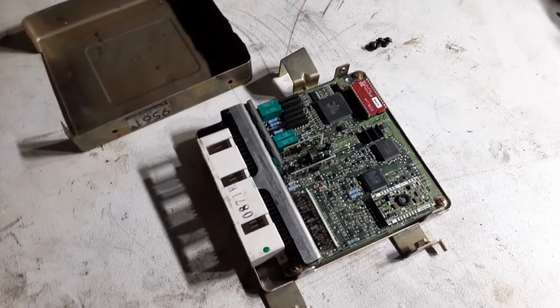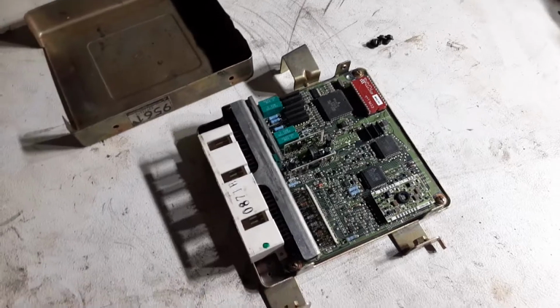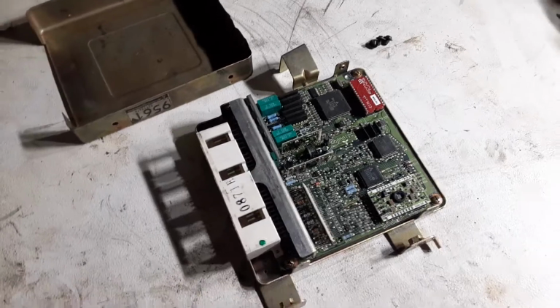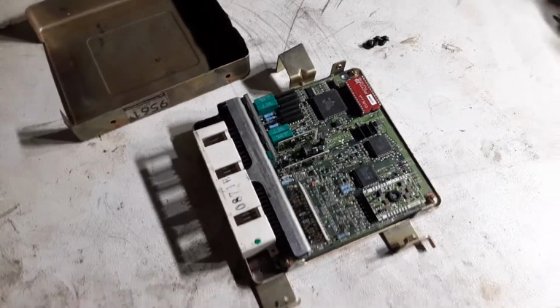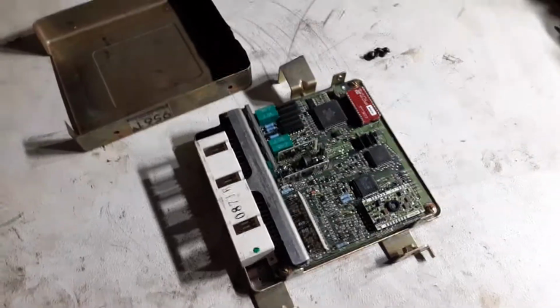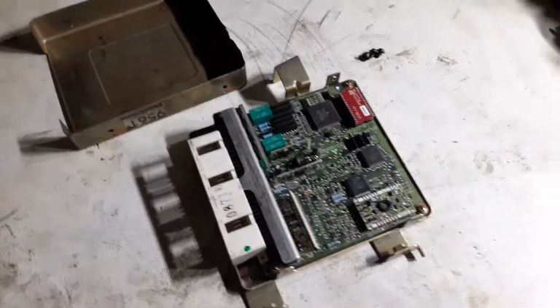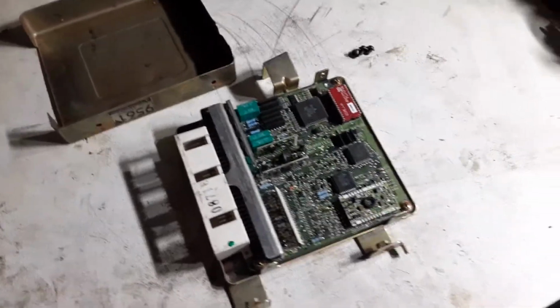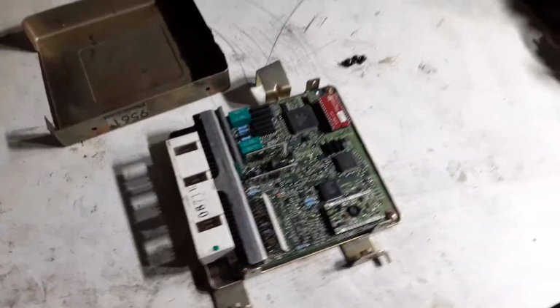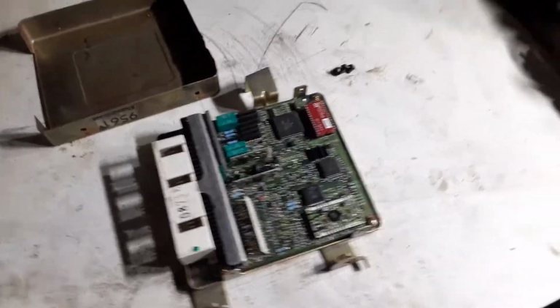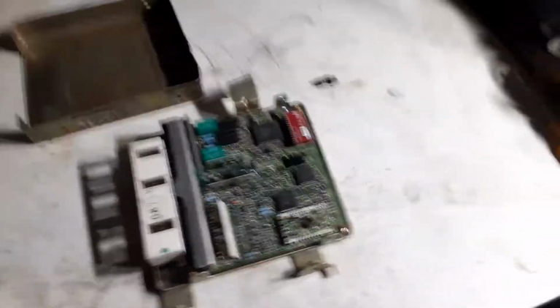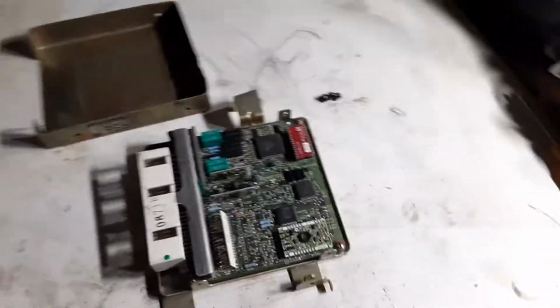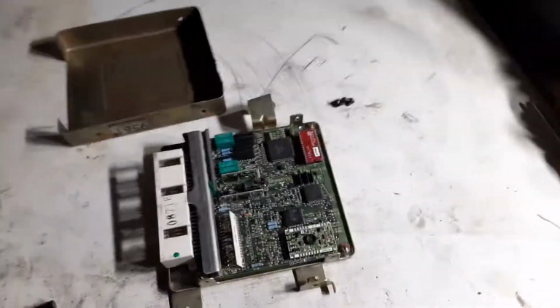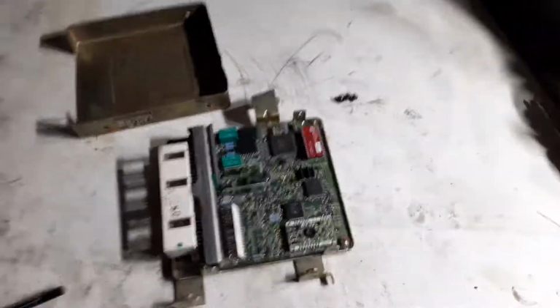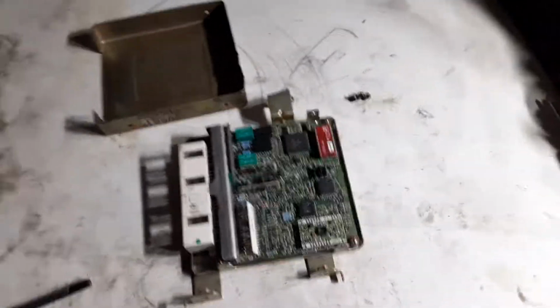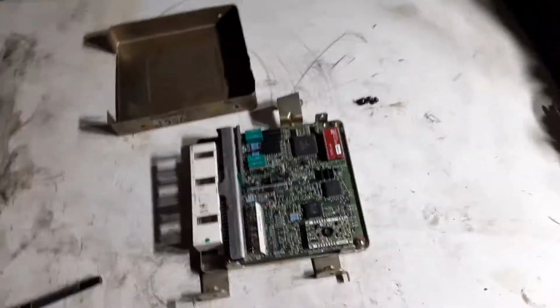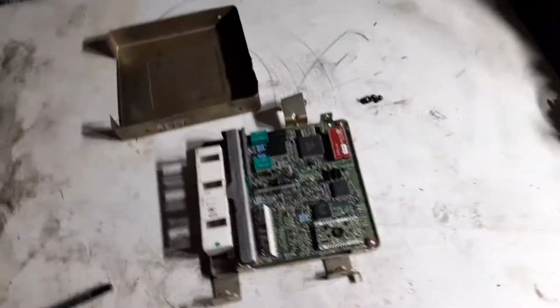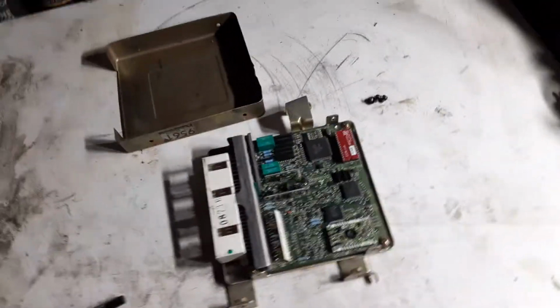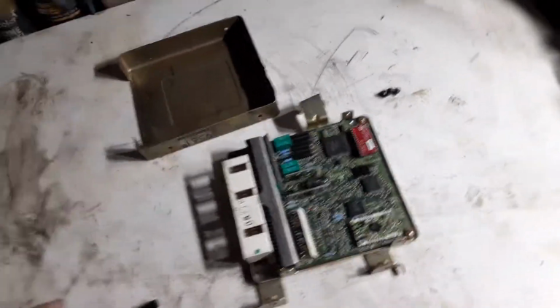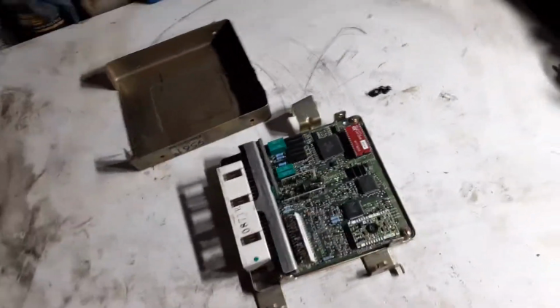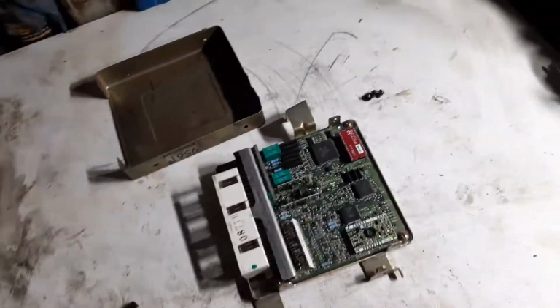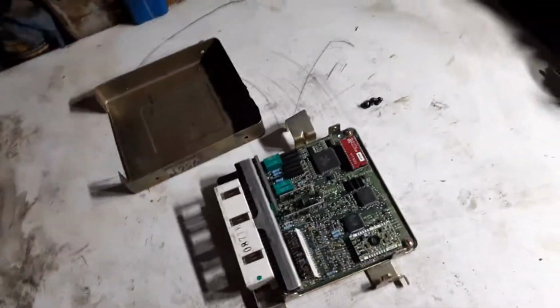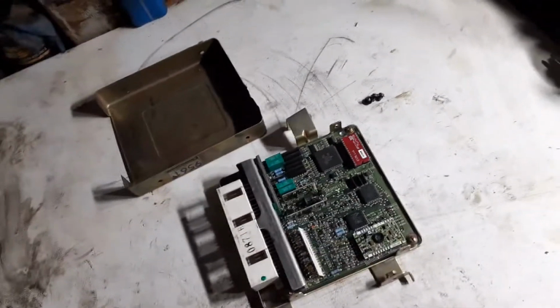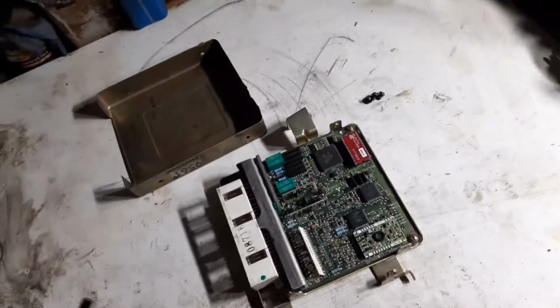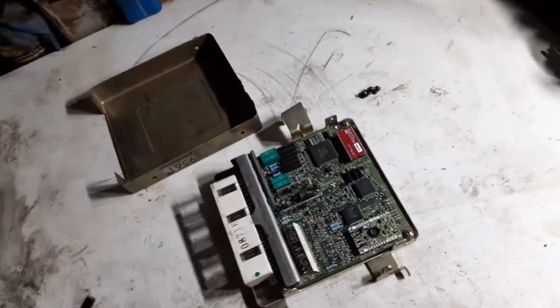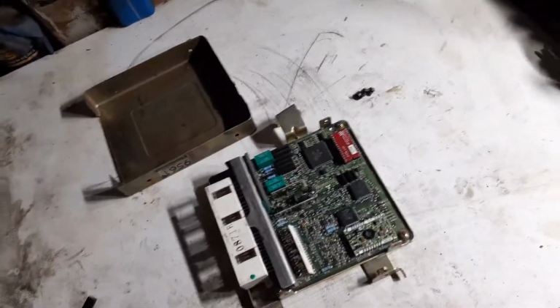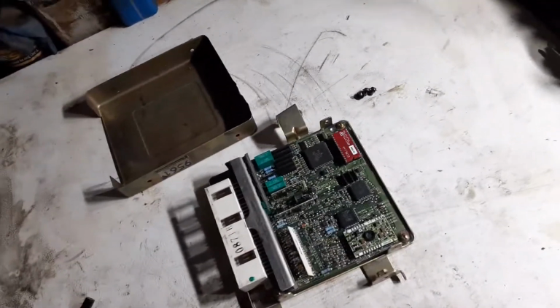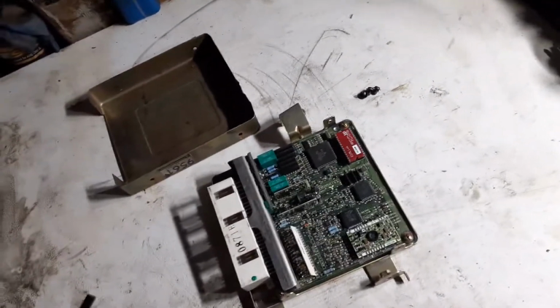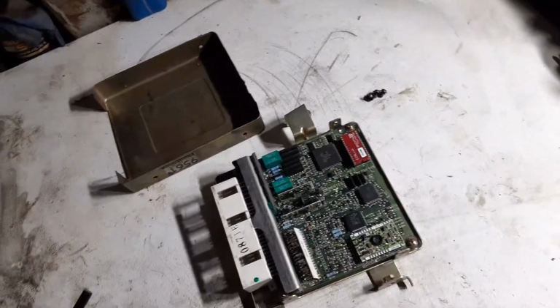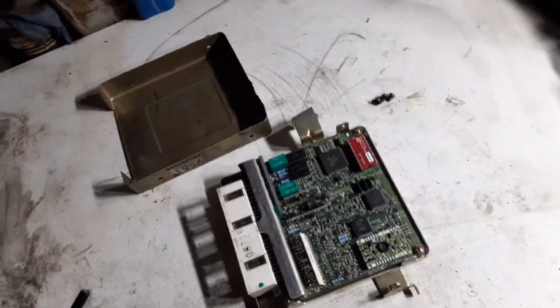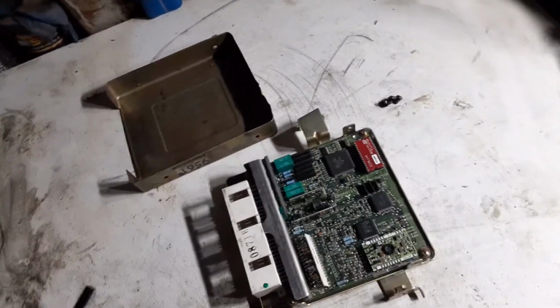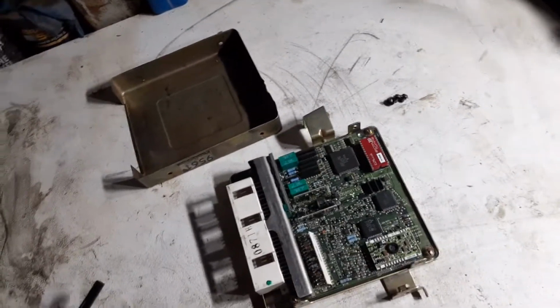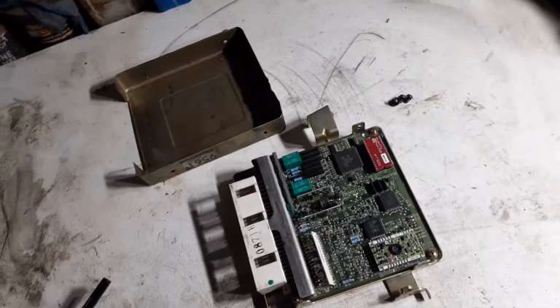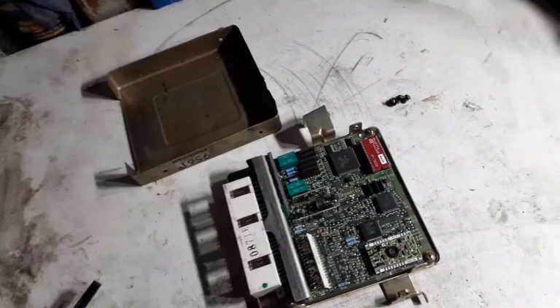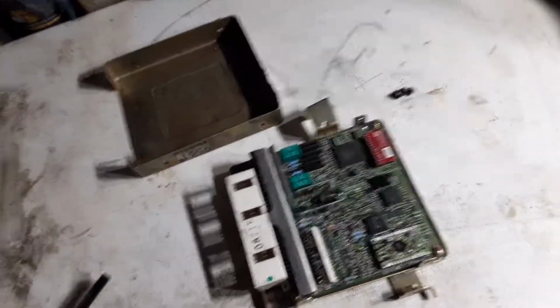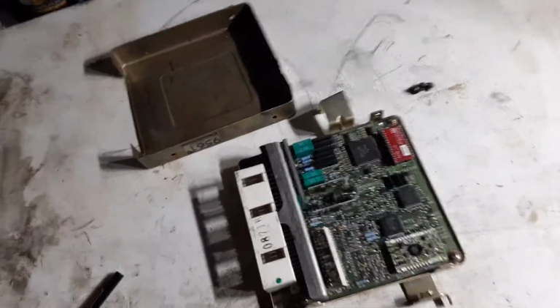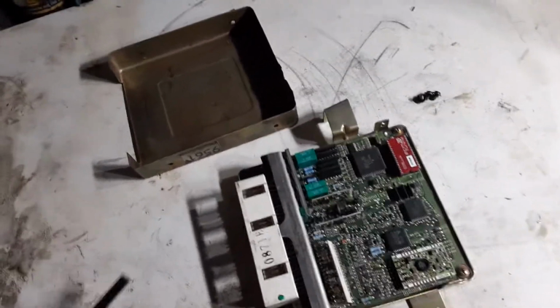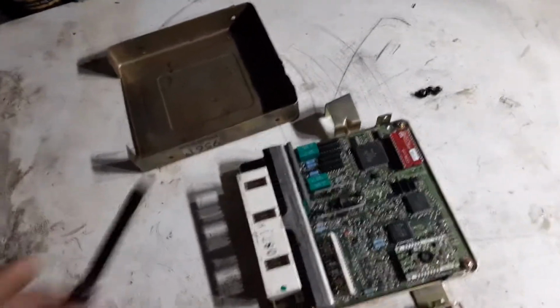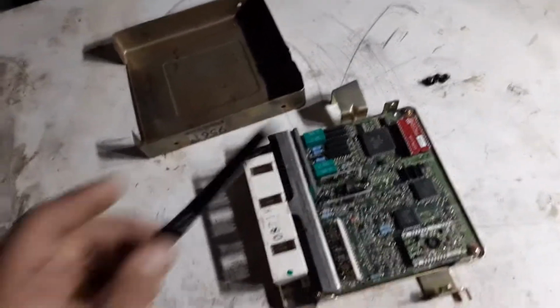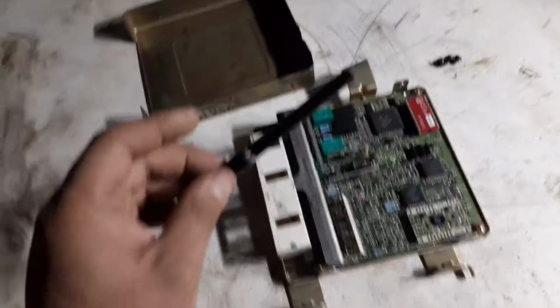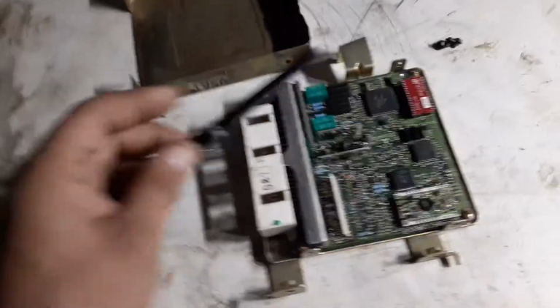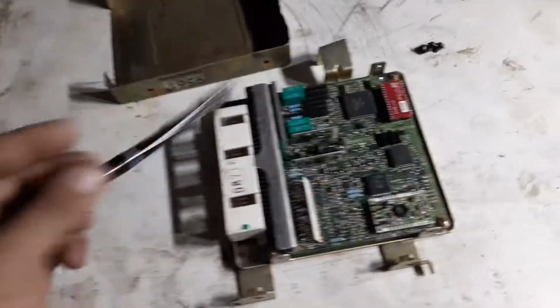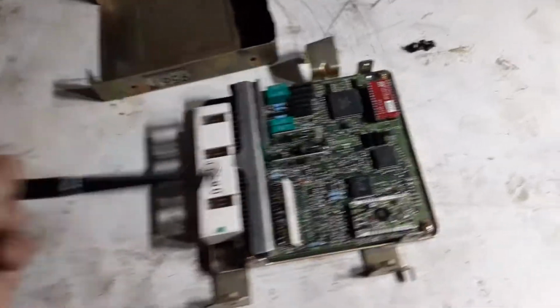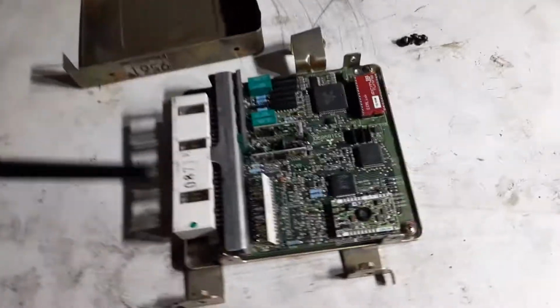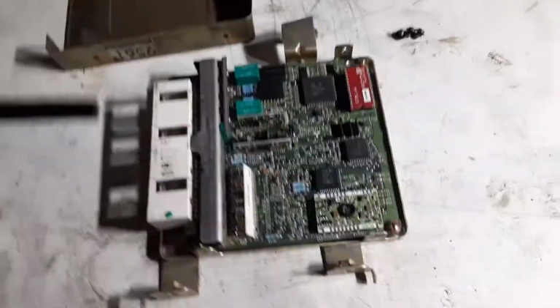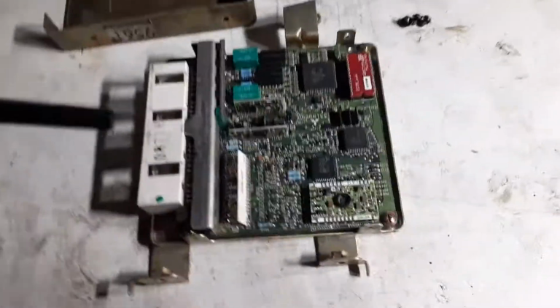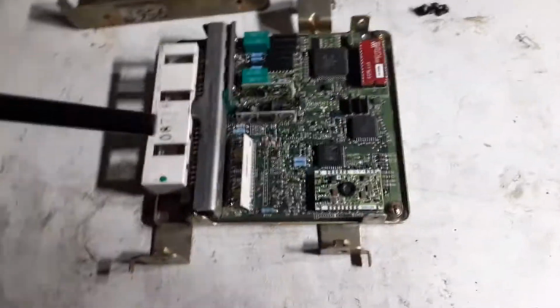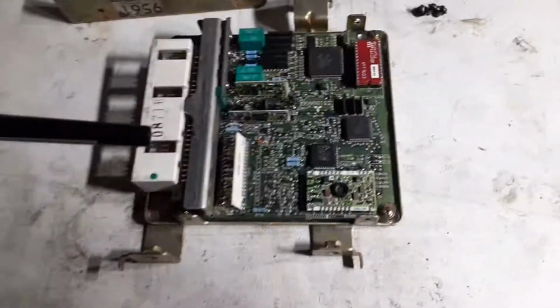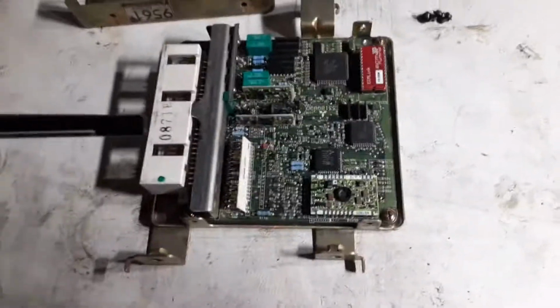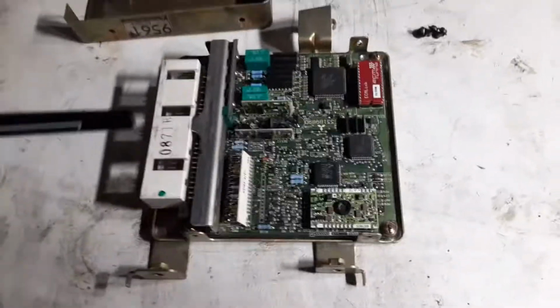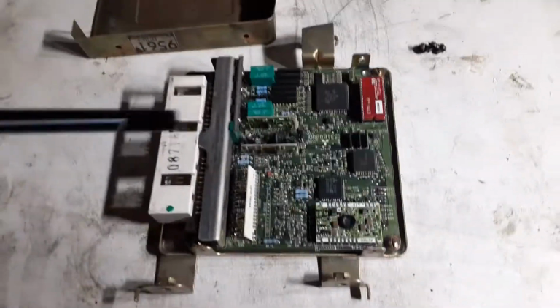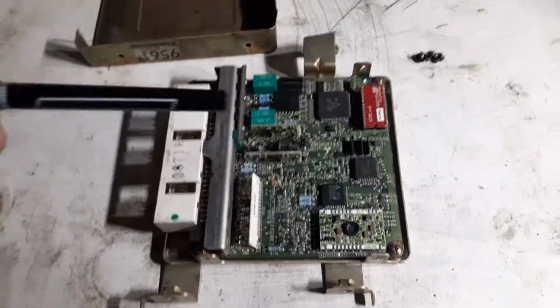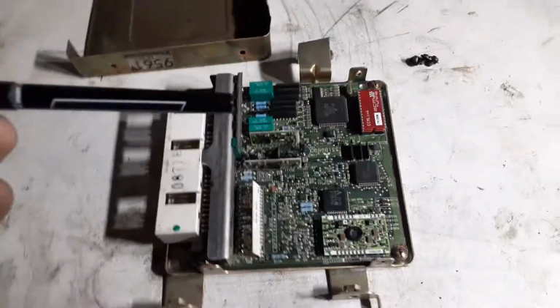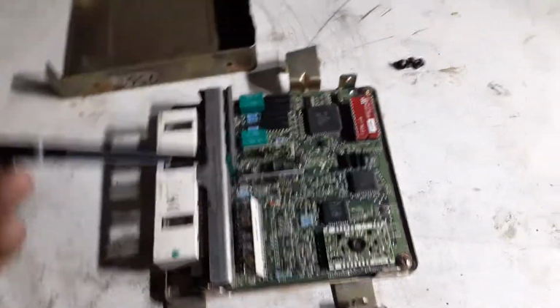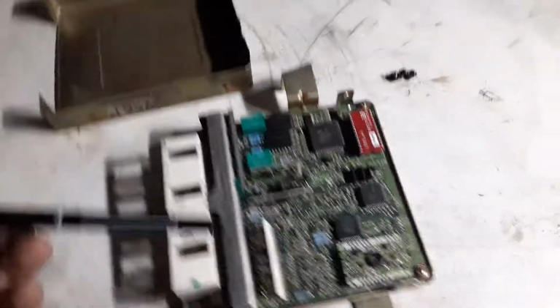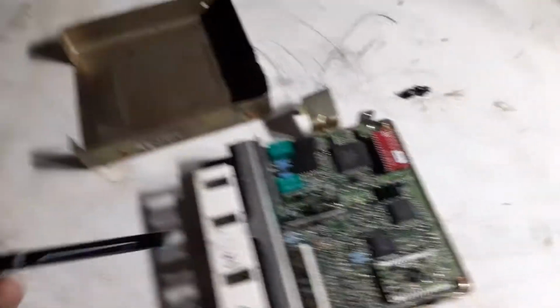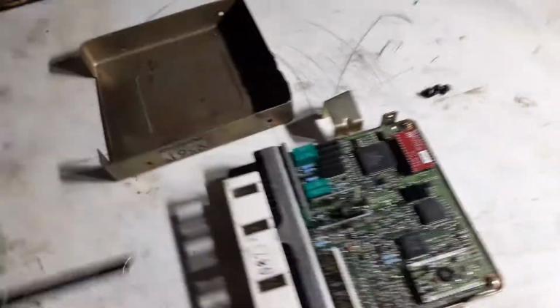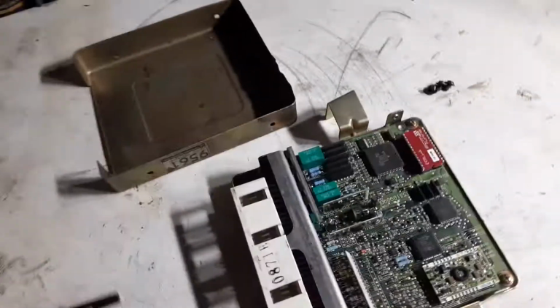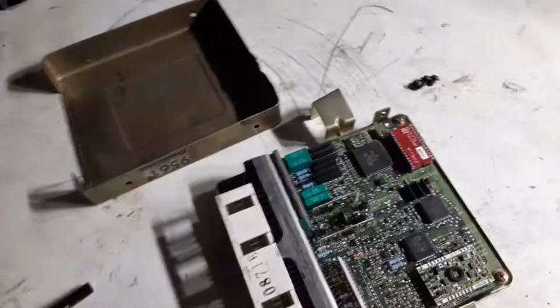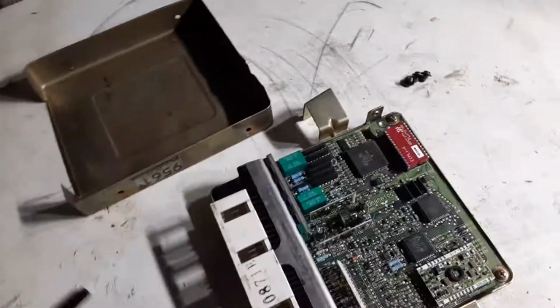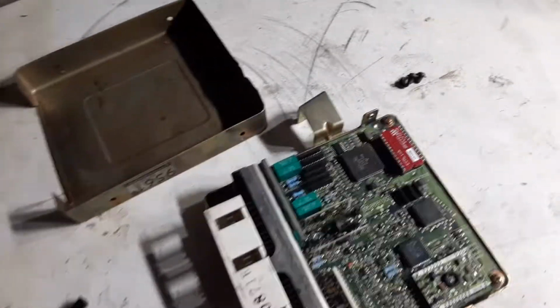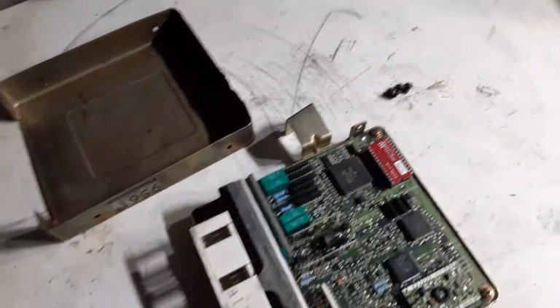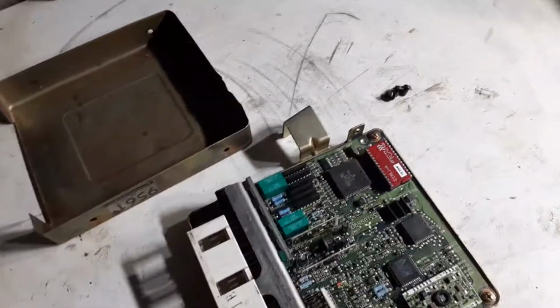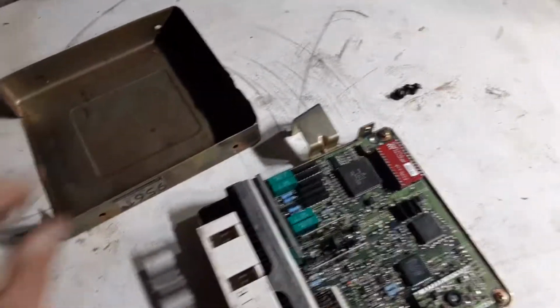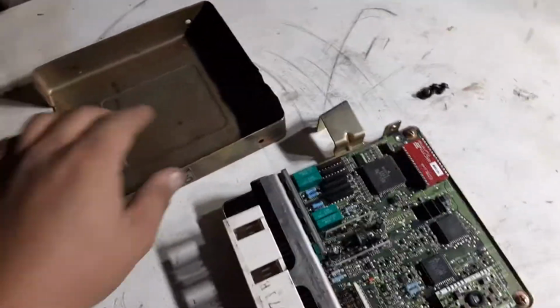Hey everyone, welcome to another video. In this one, I'm just going to quickly go over how to inspect your ECU.